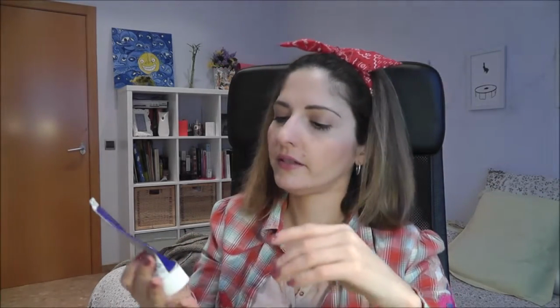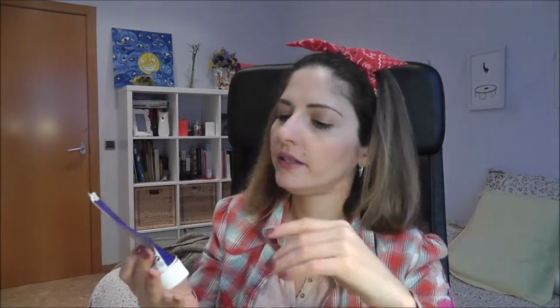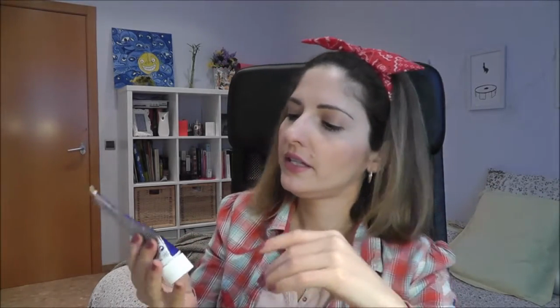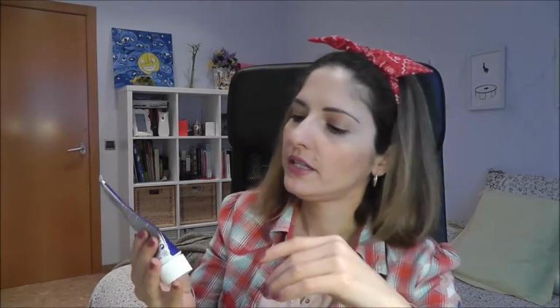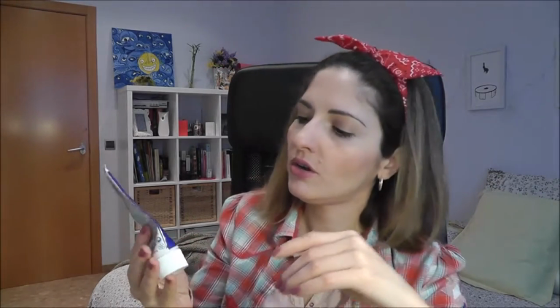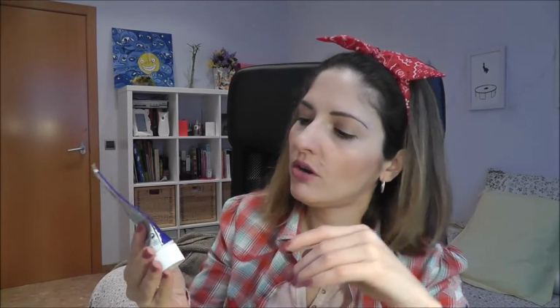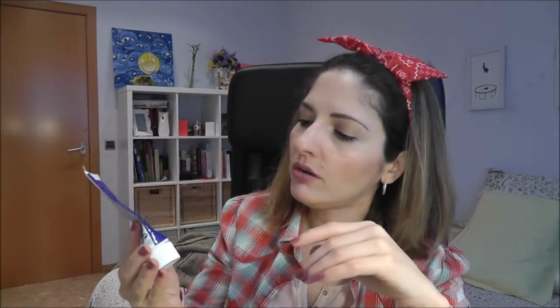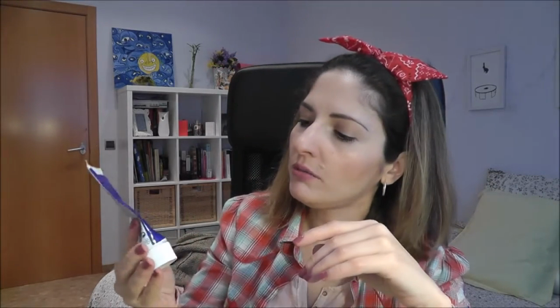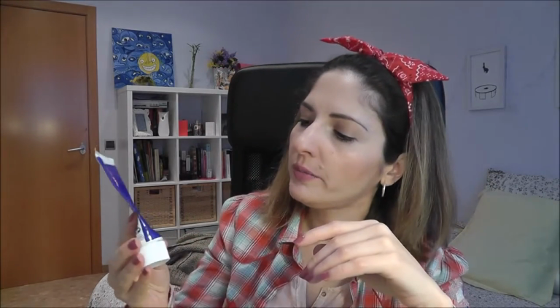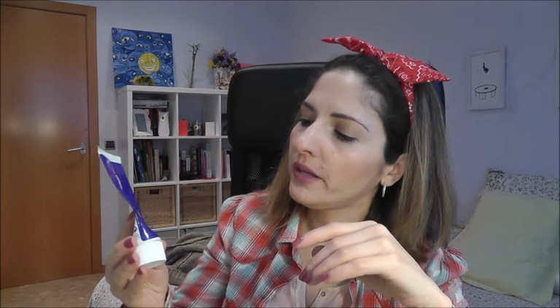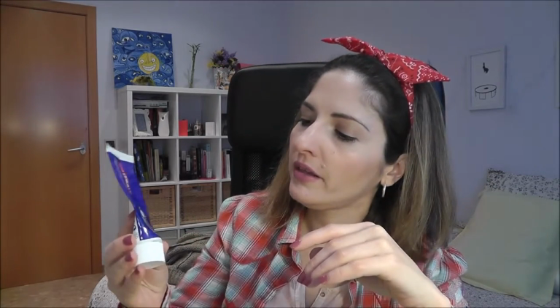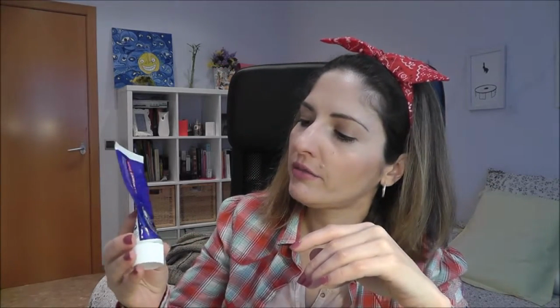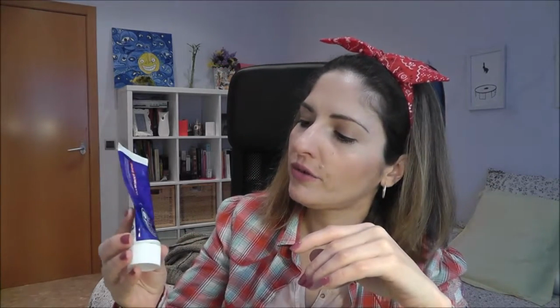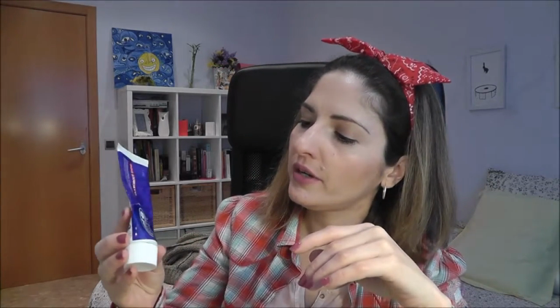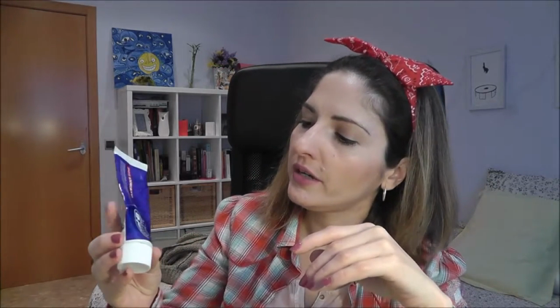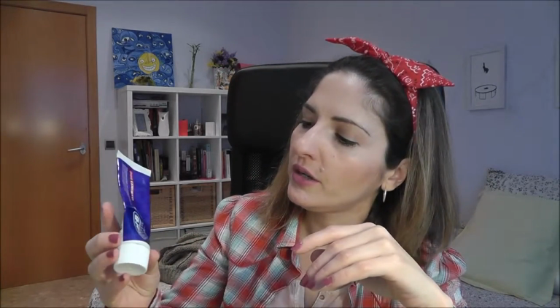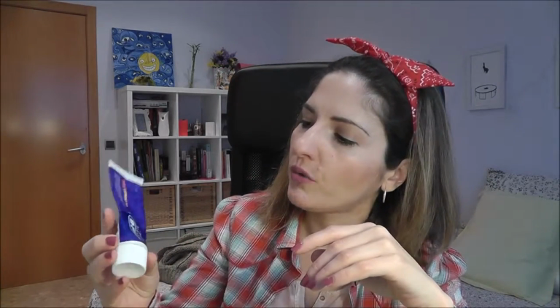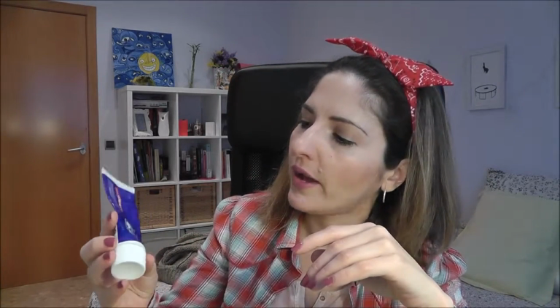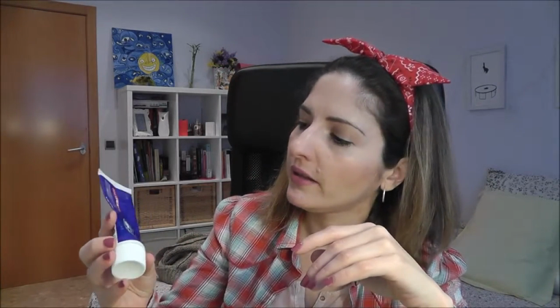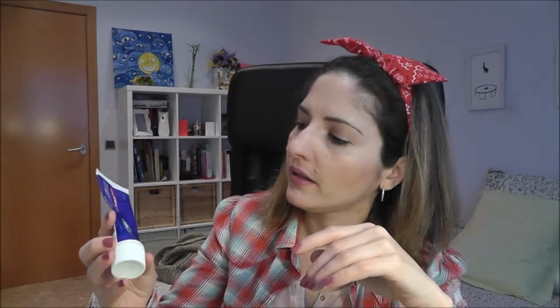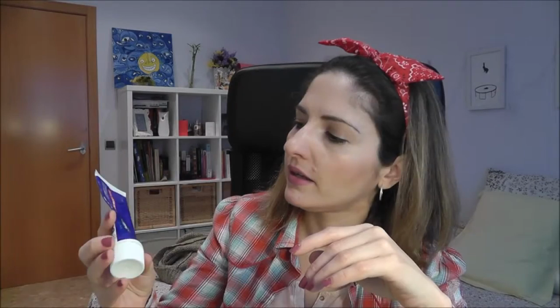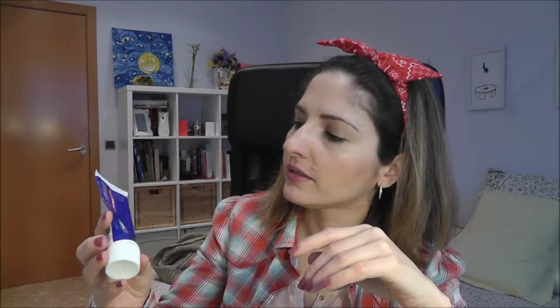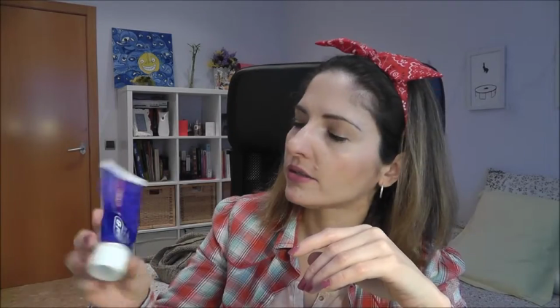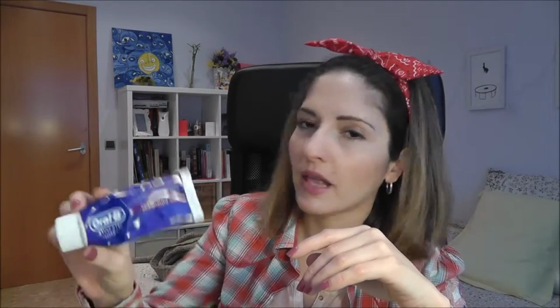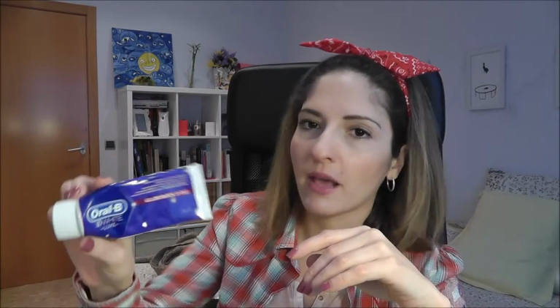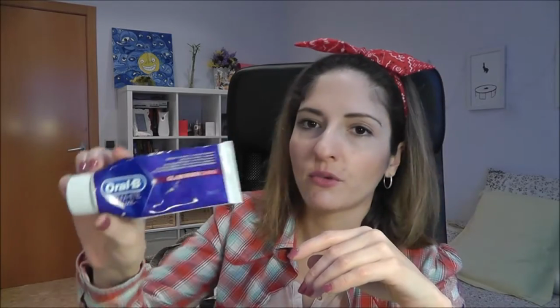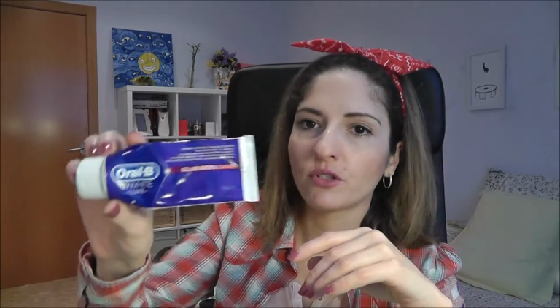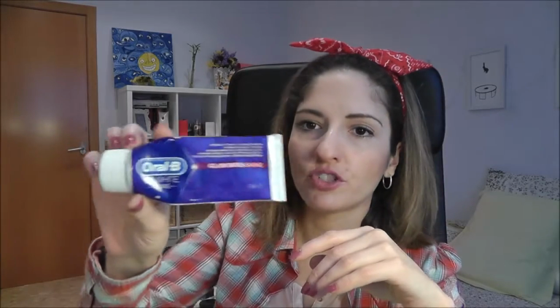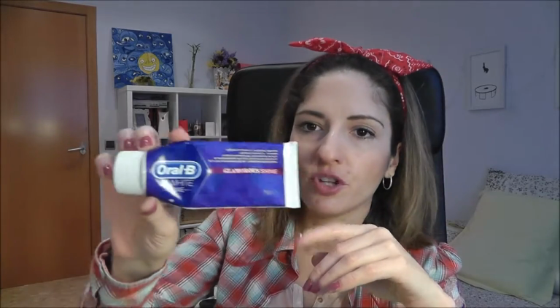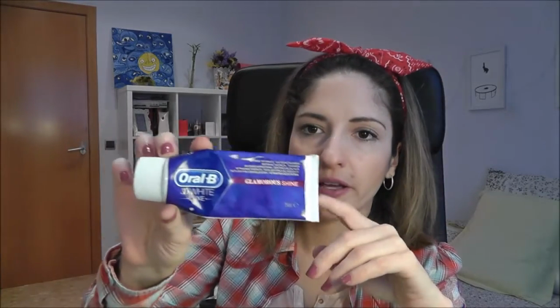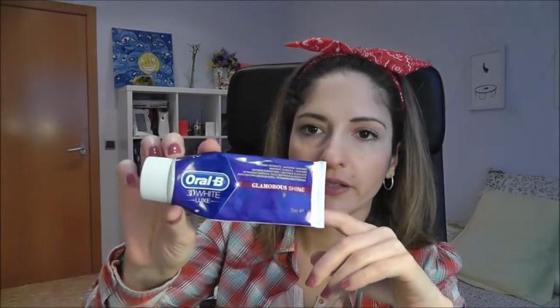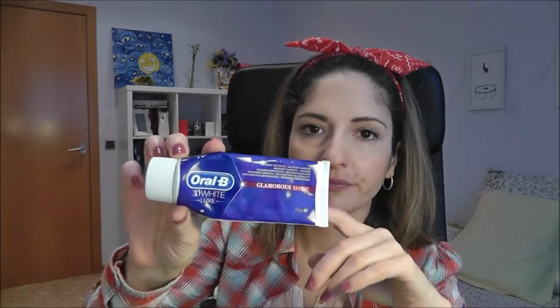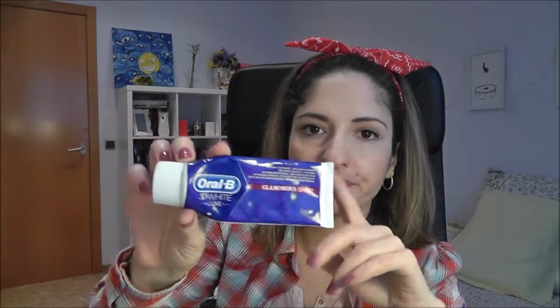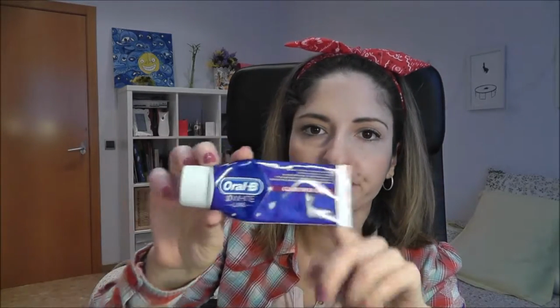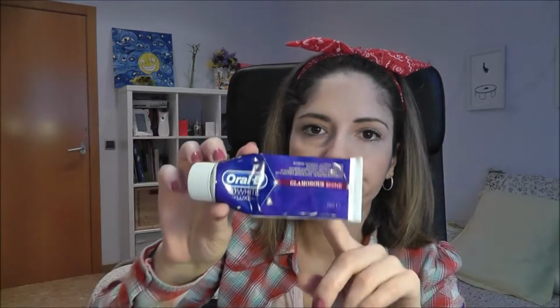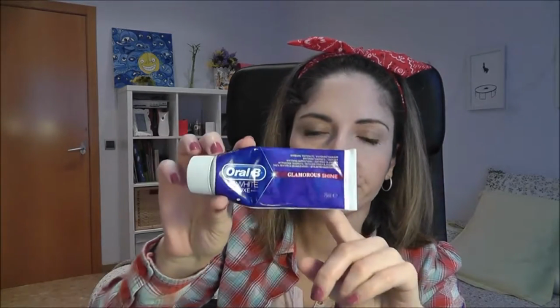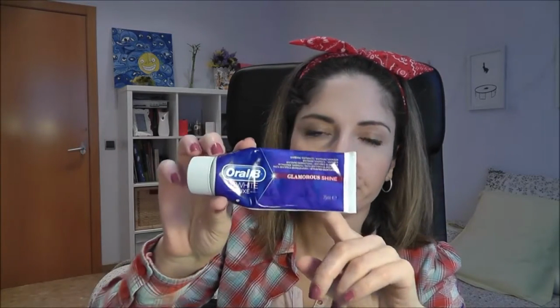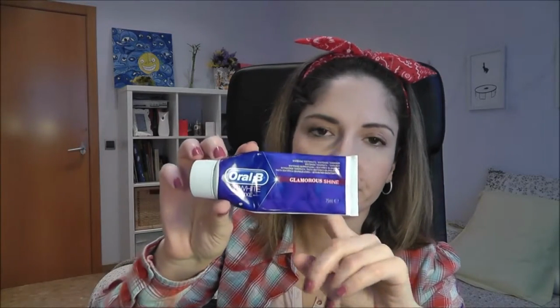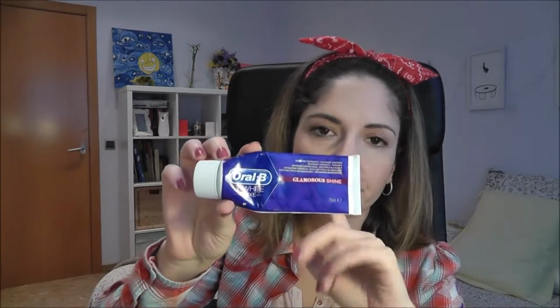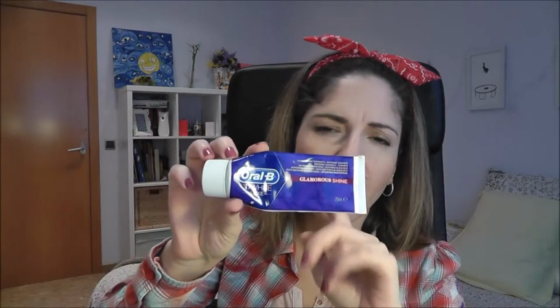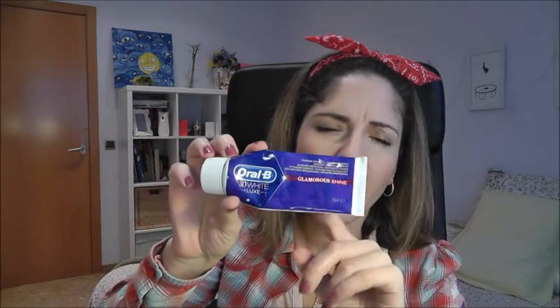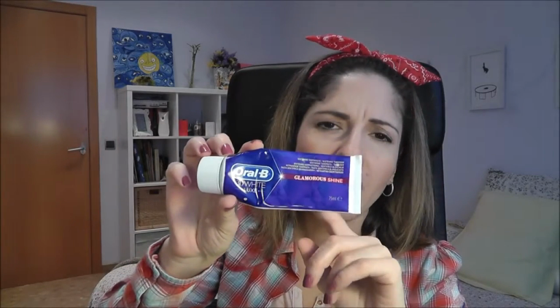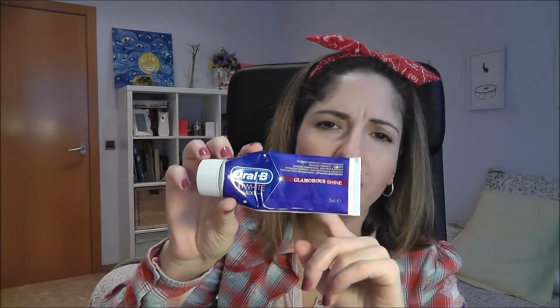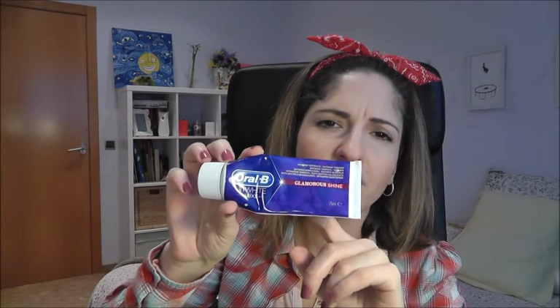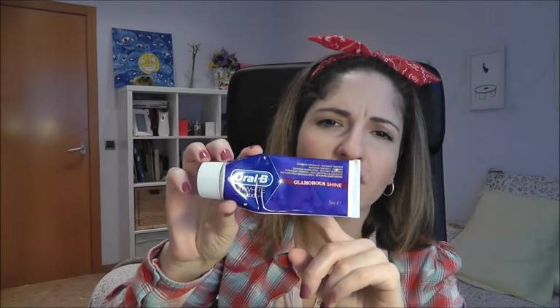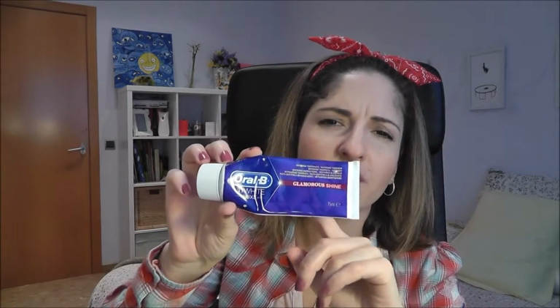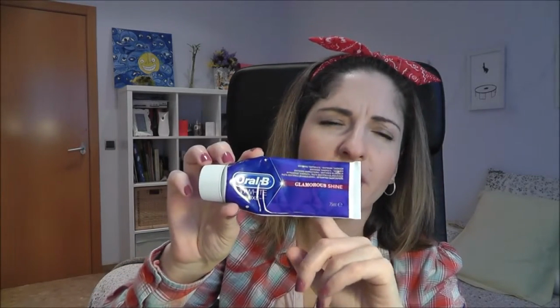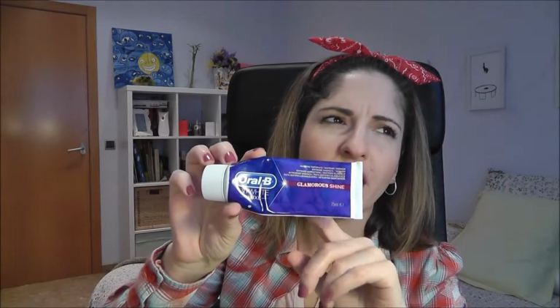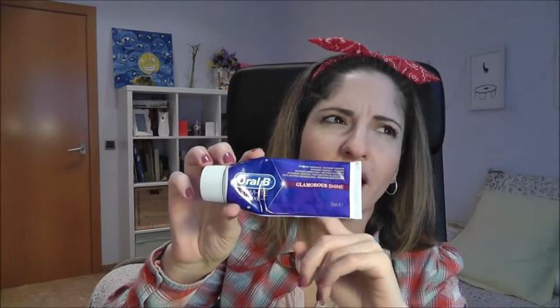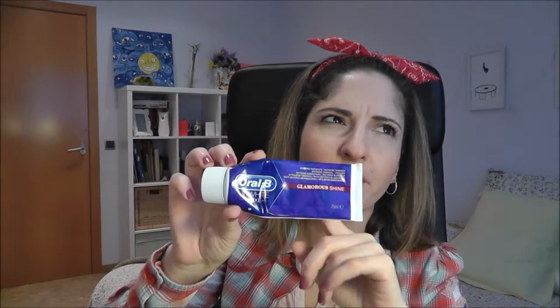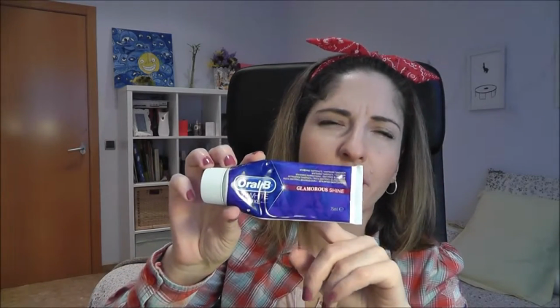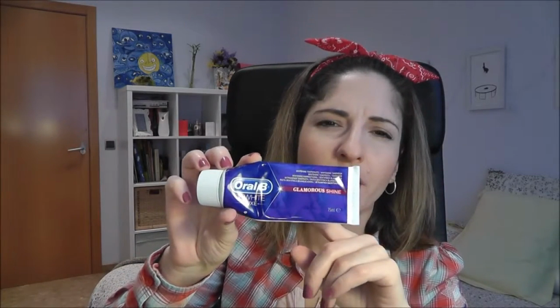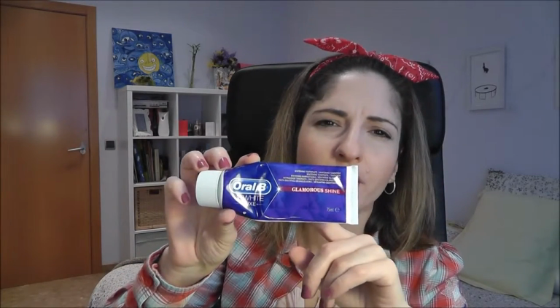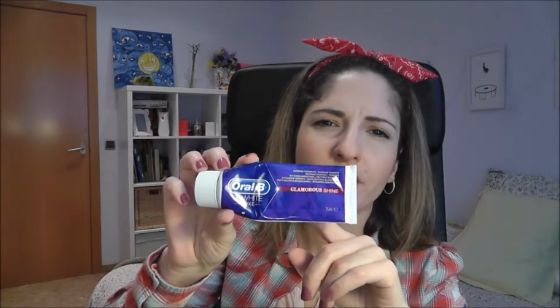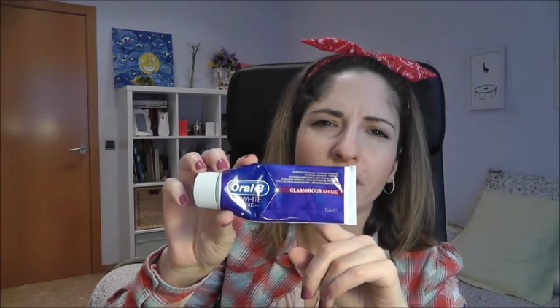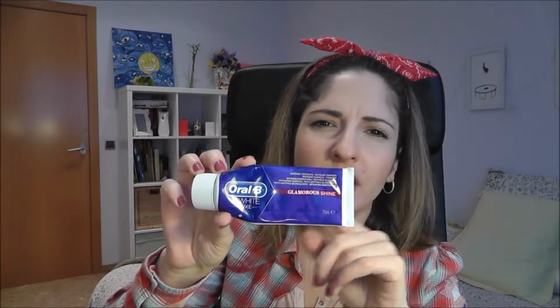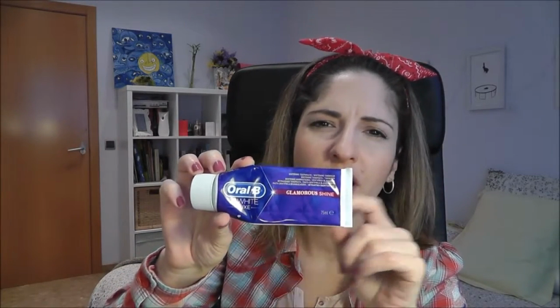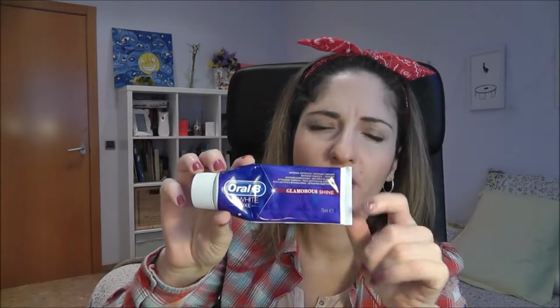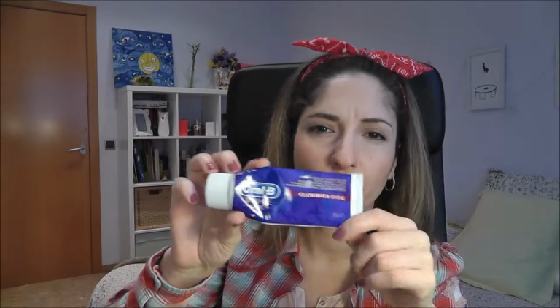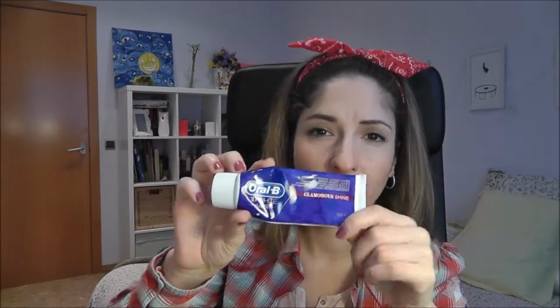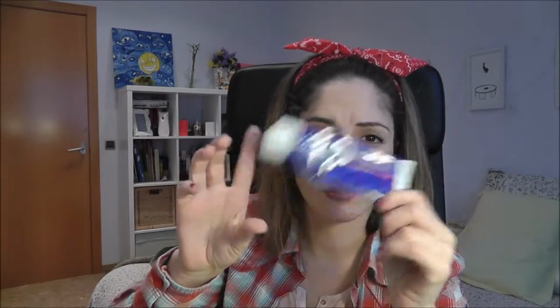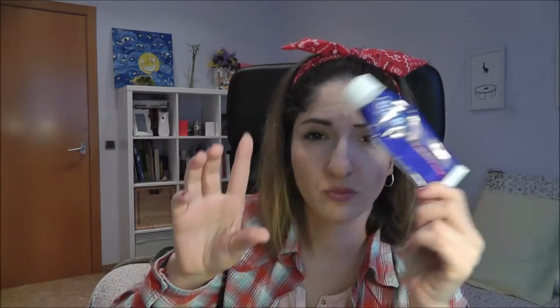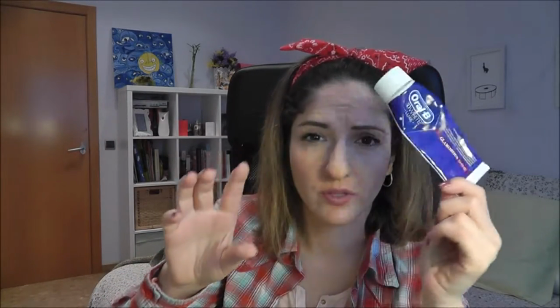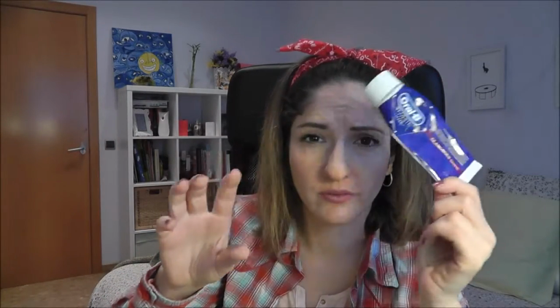Oral-B 3D White Luxe Glamour Shine toothpaste - it was good, but I like the Colgate one better.